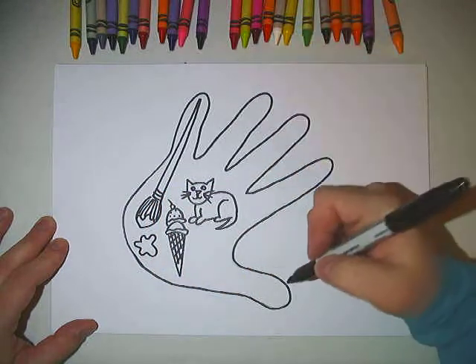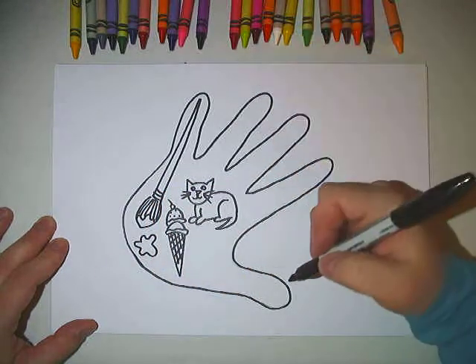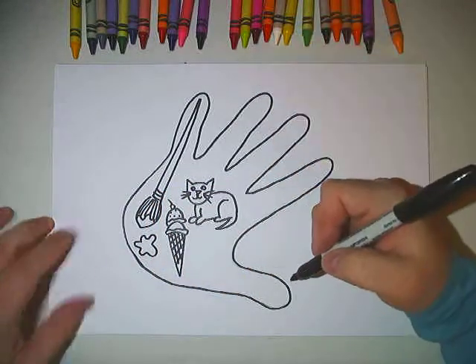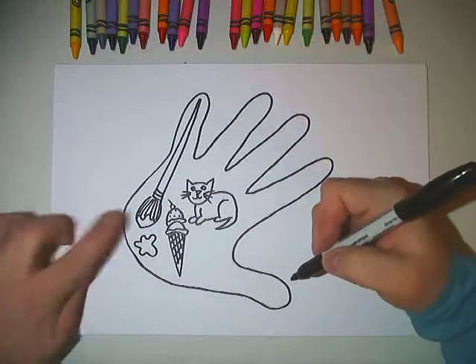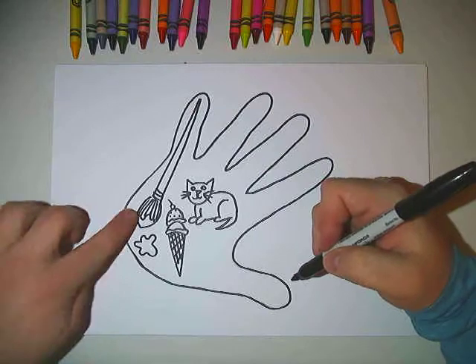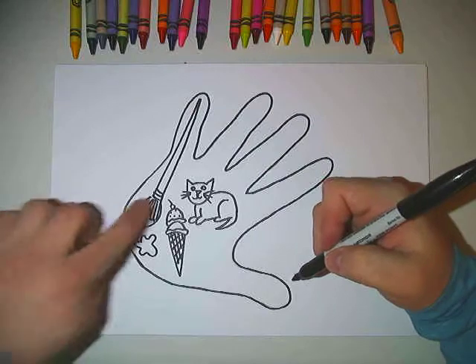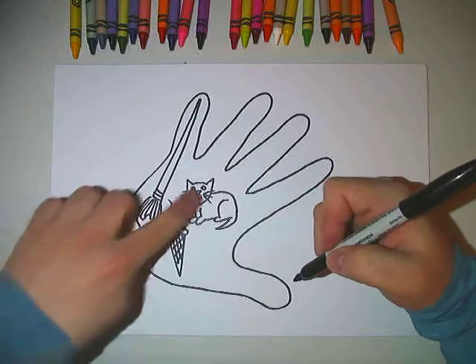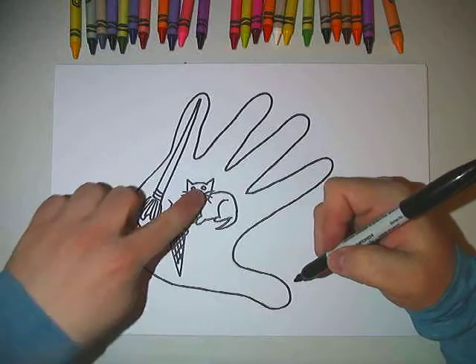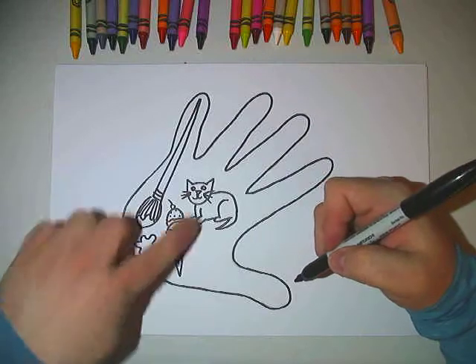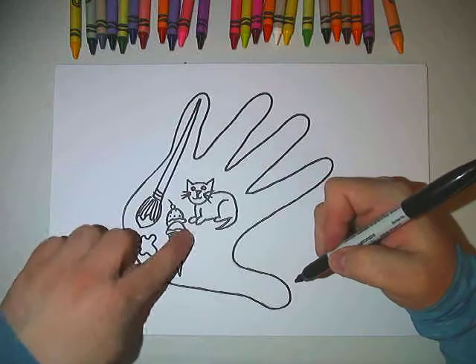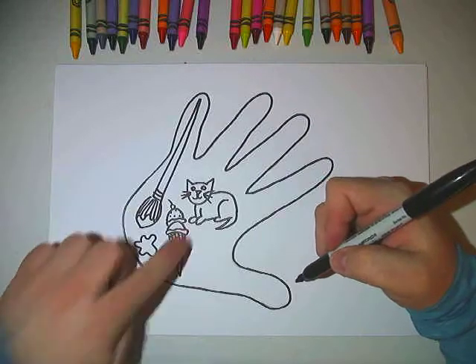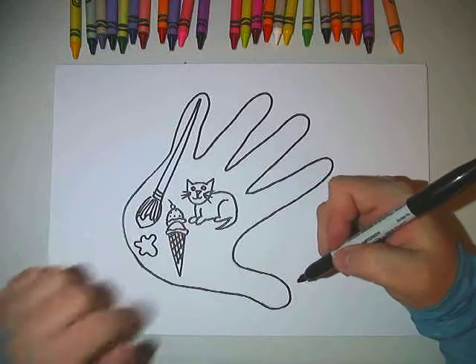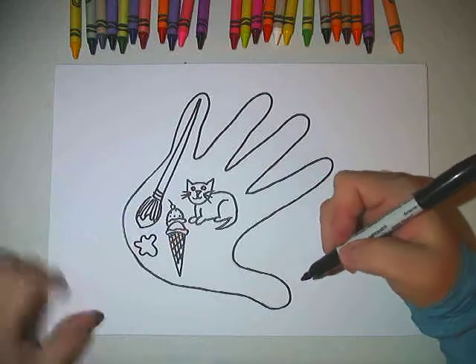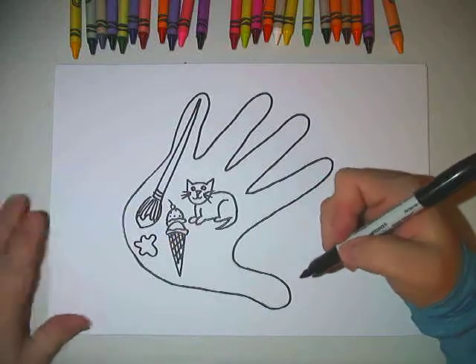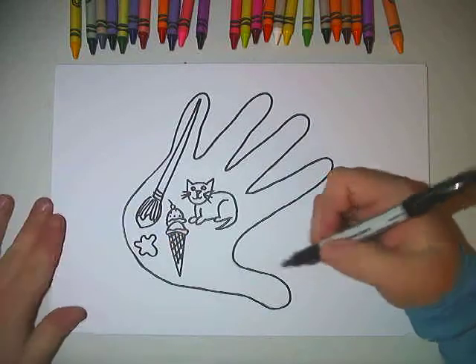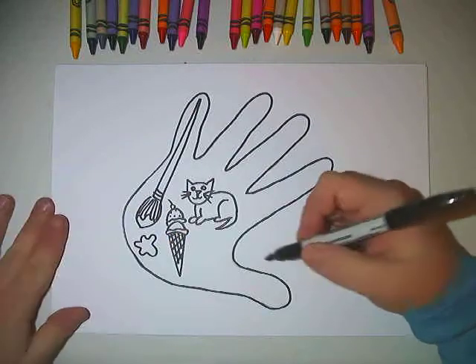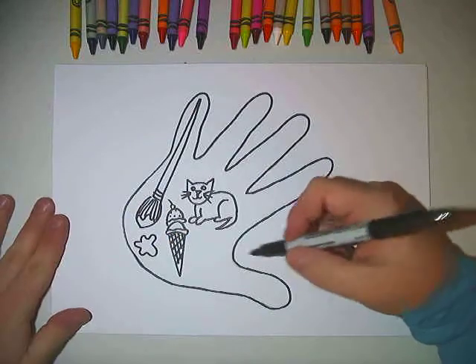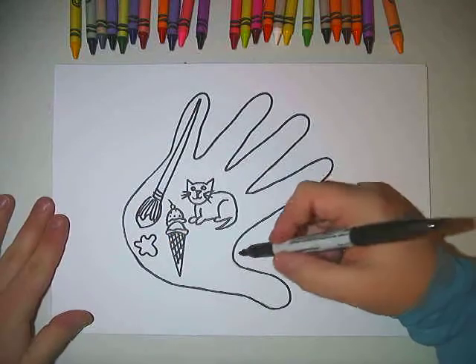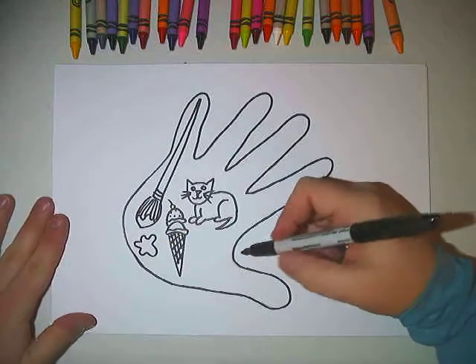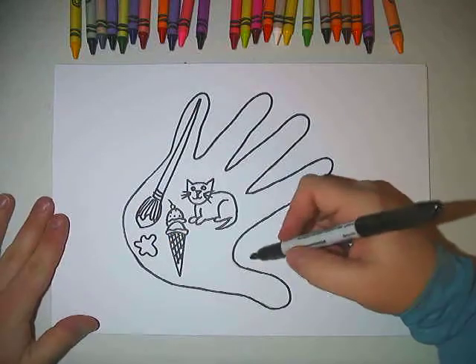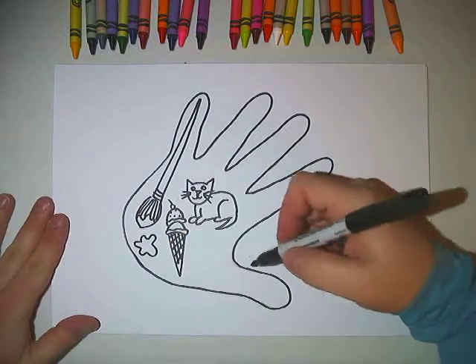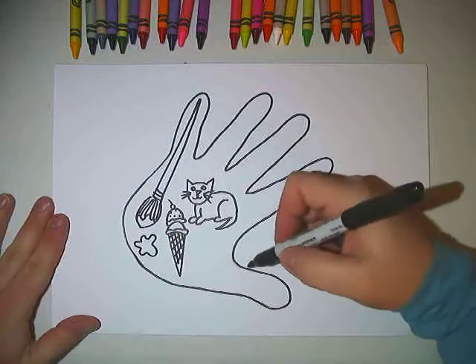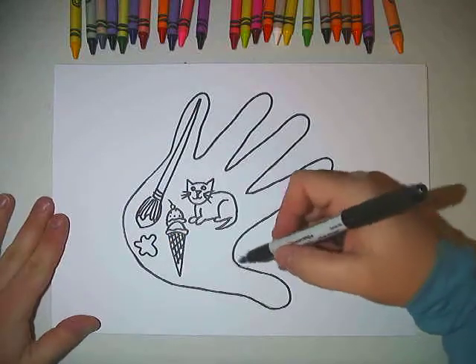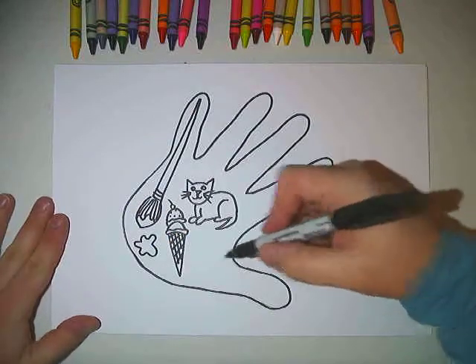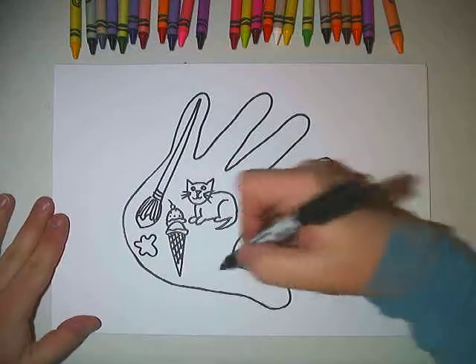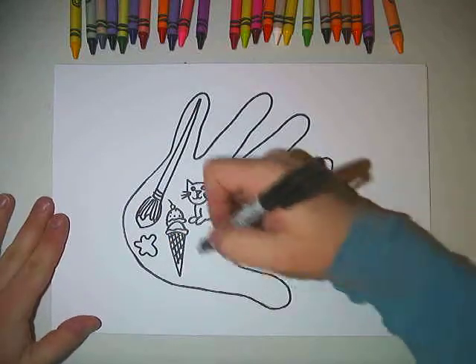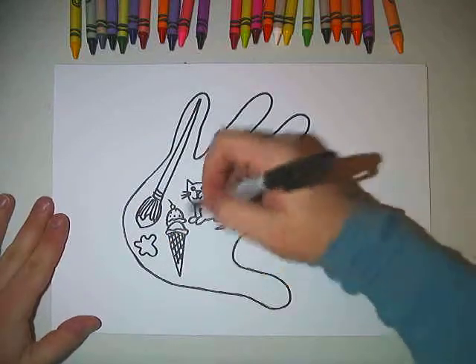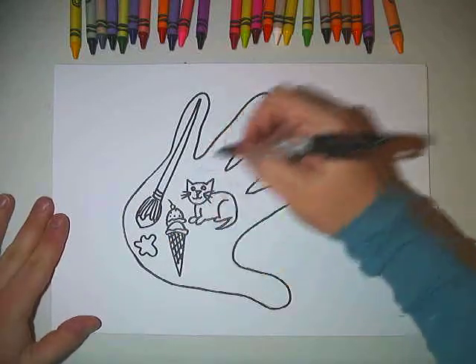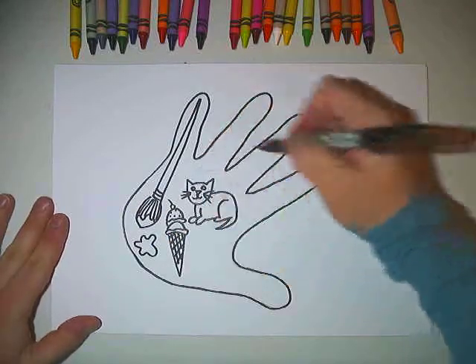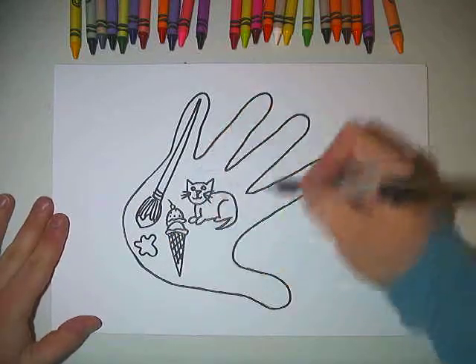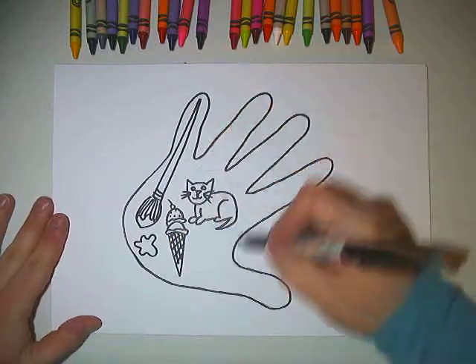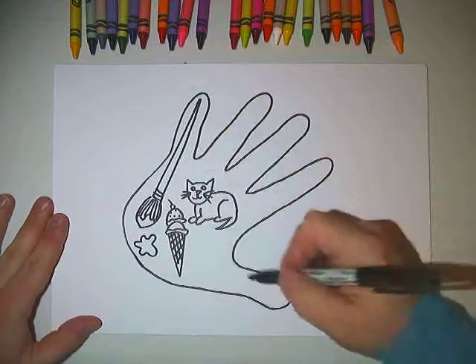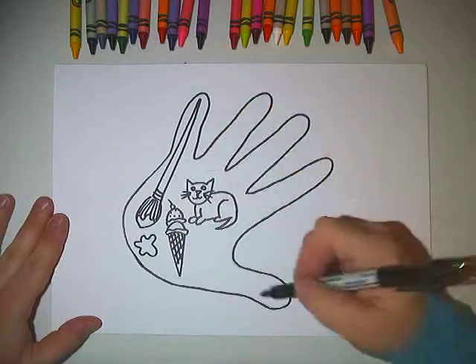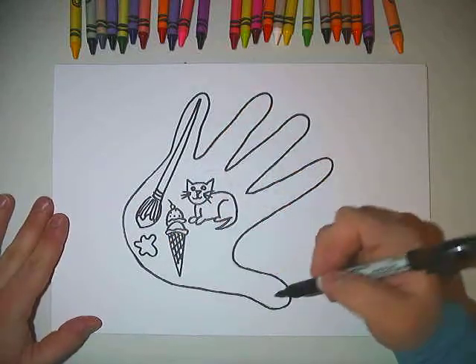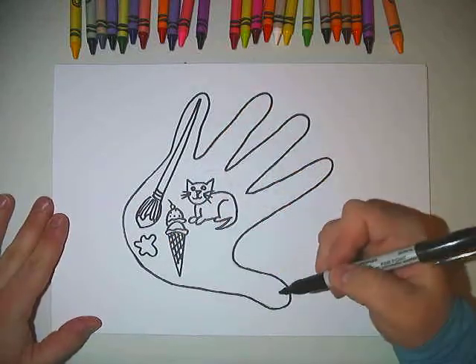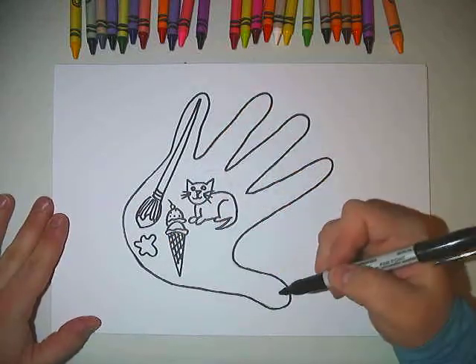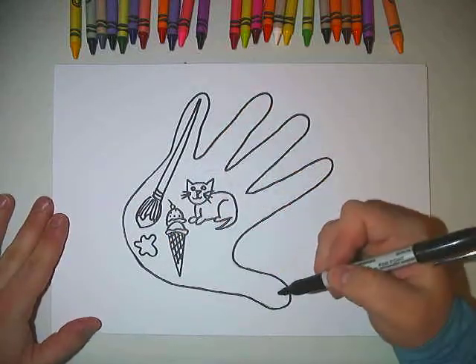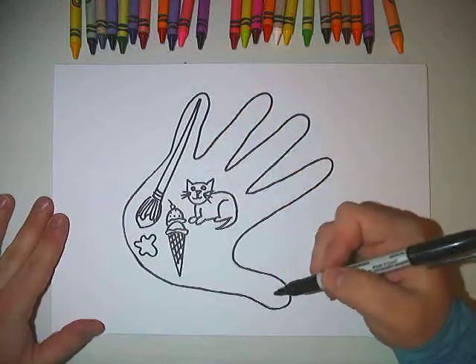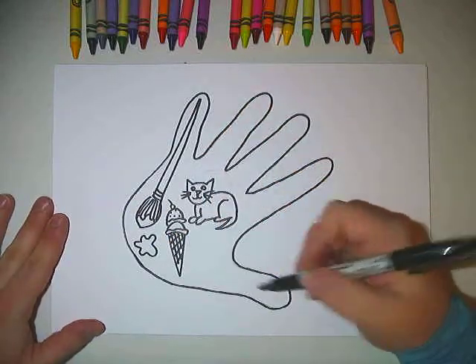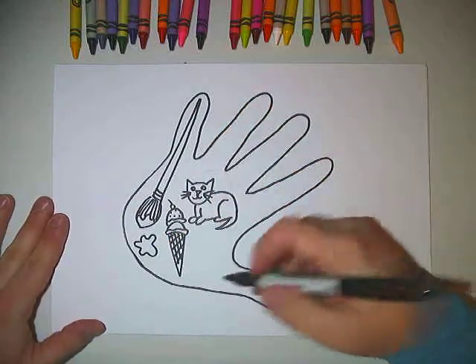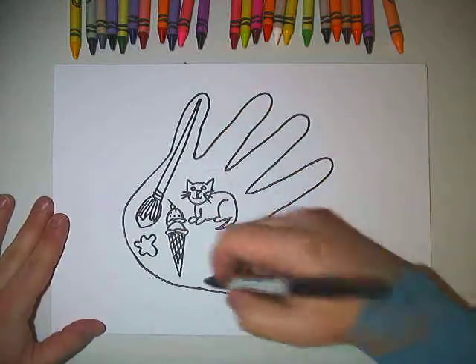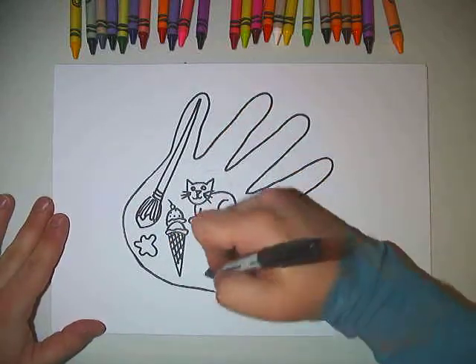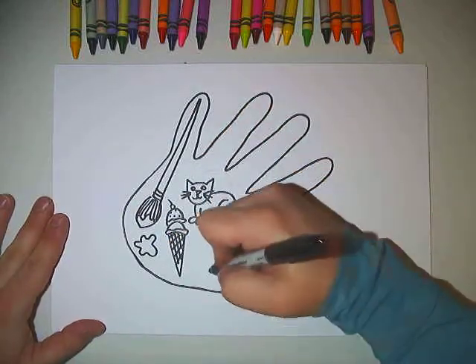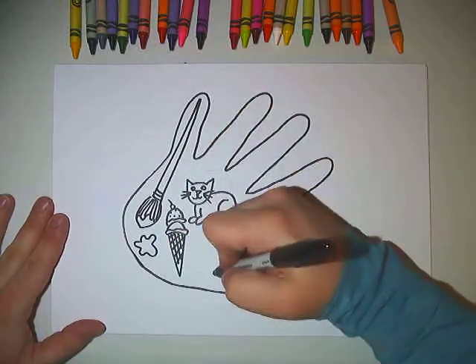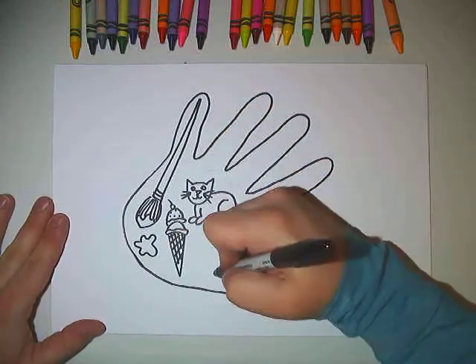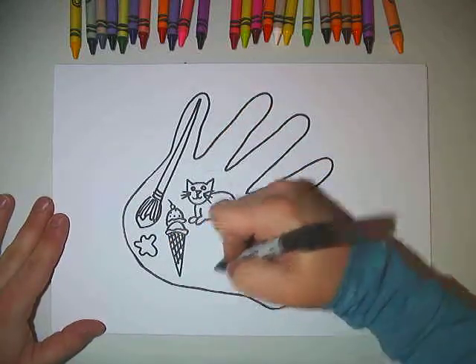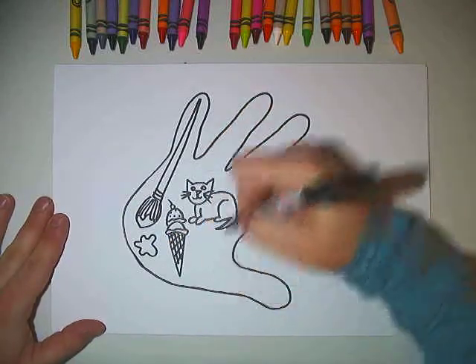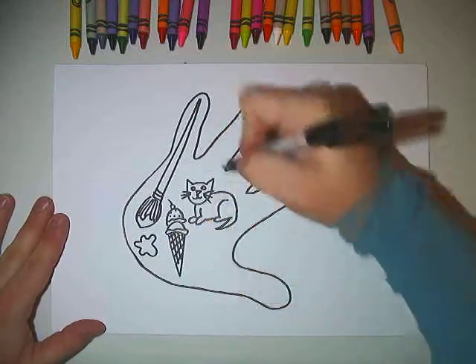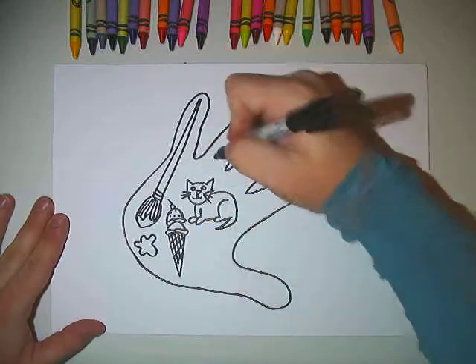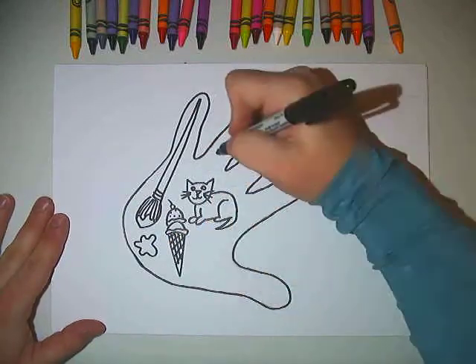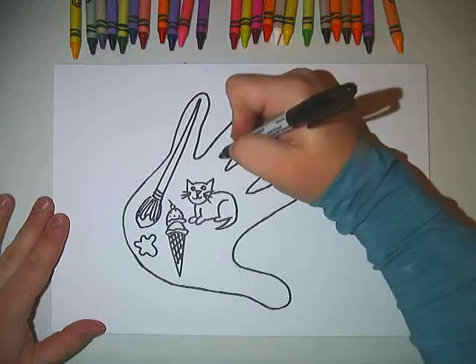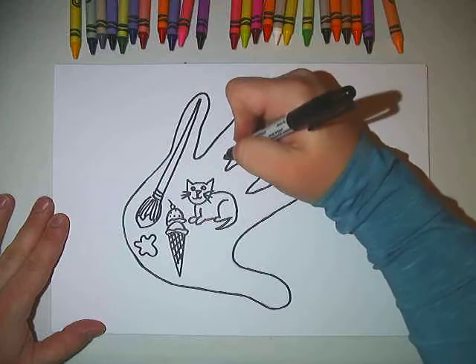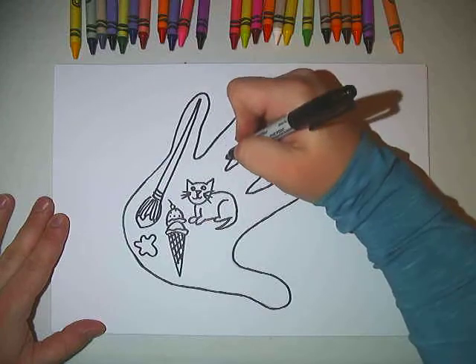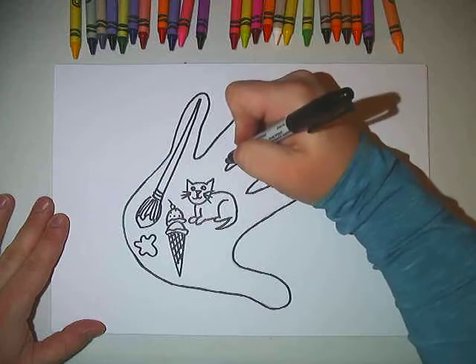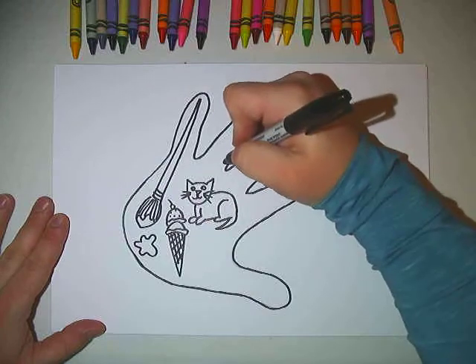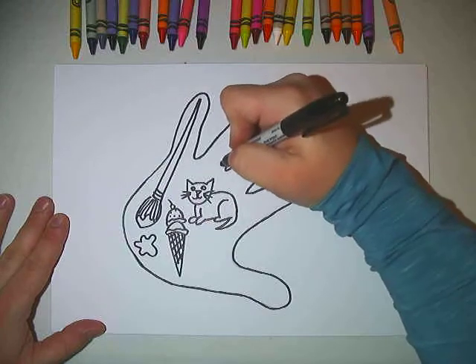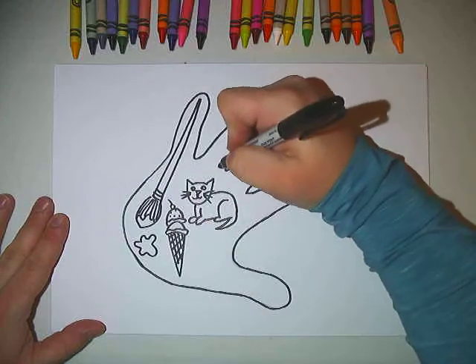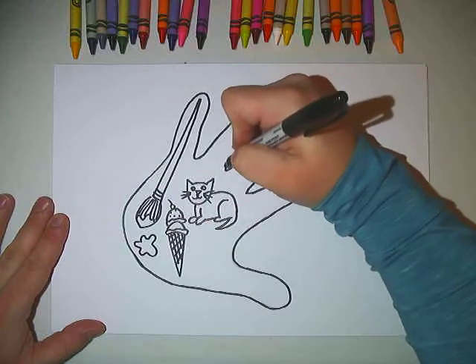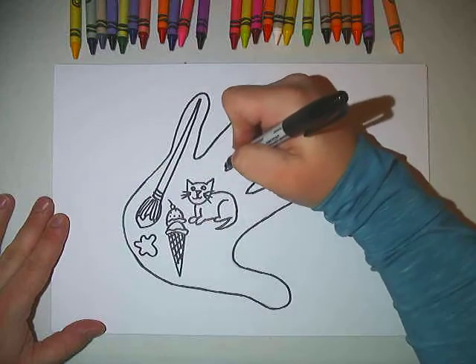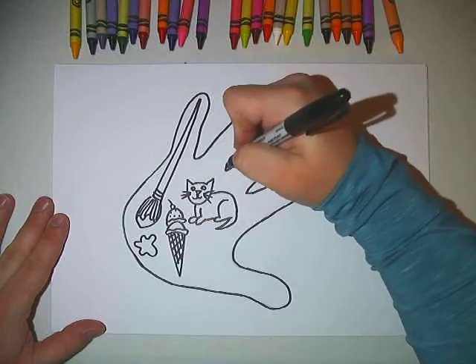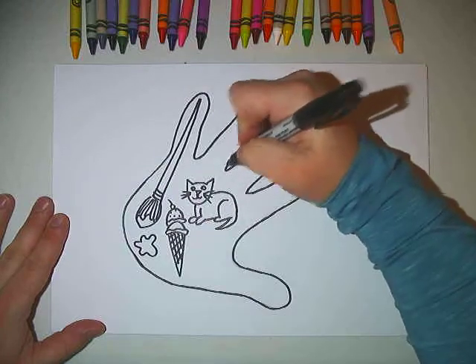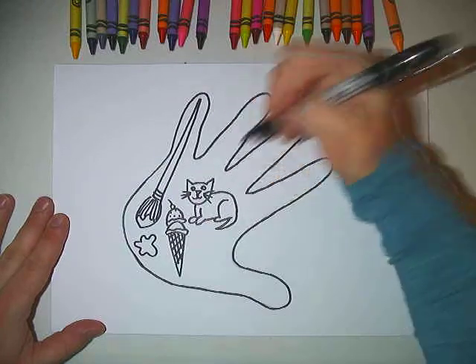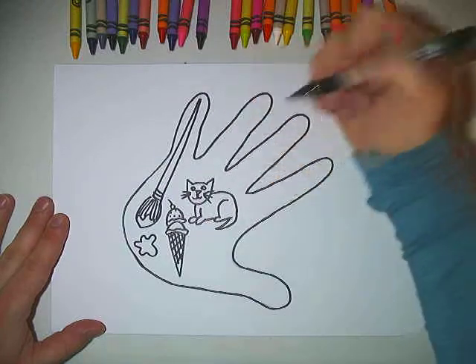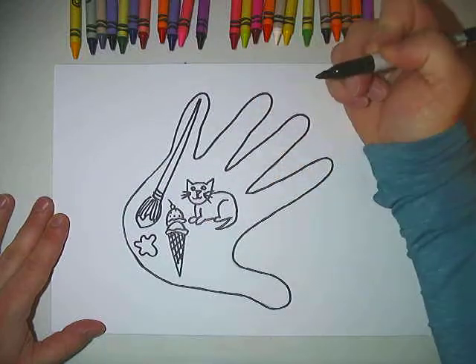Maybe I should make a little splotch of paint down here. One, two, three things. I need to draw two more.